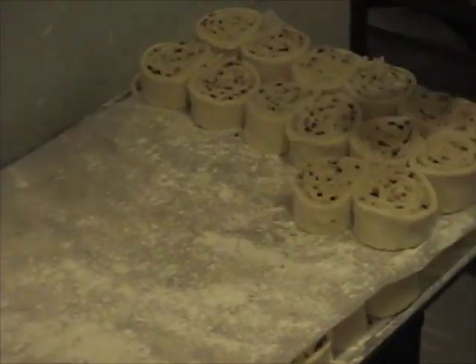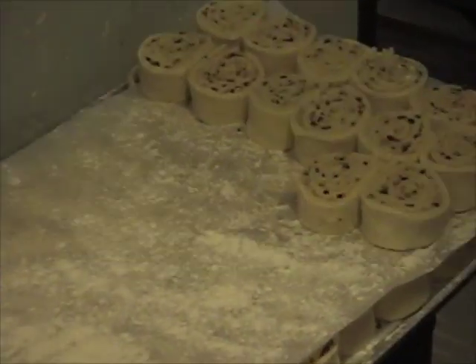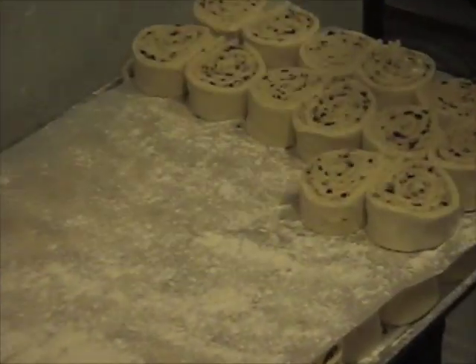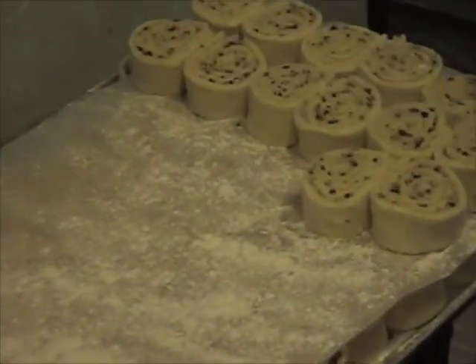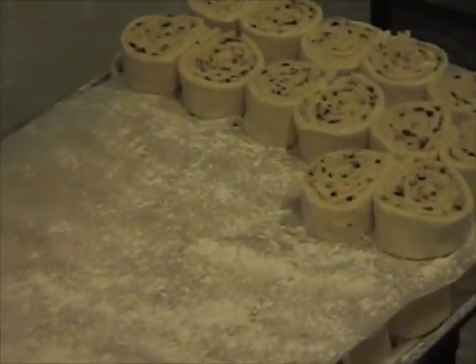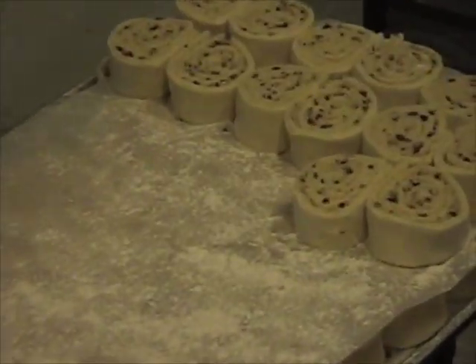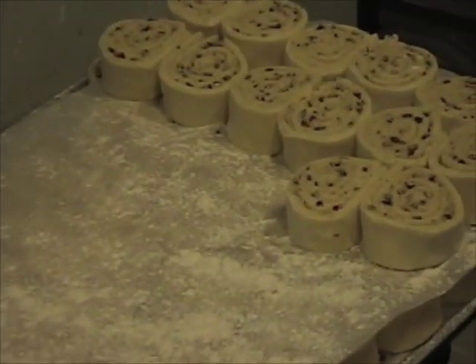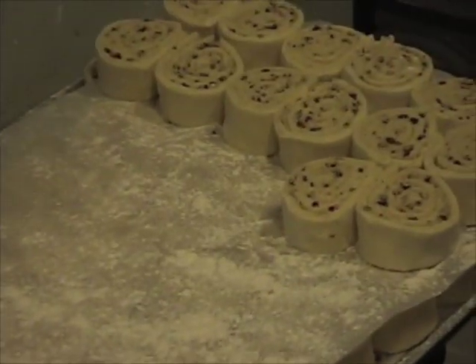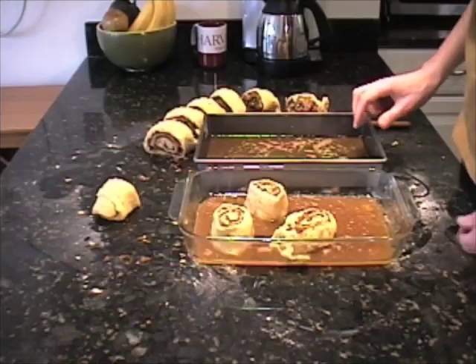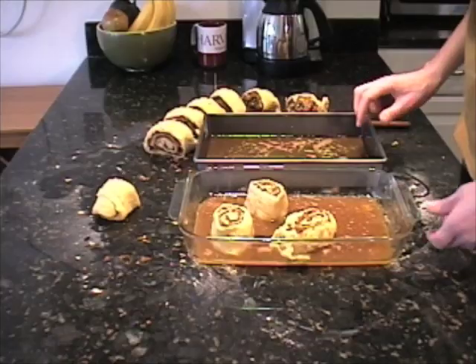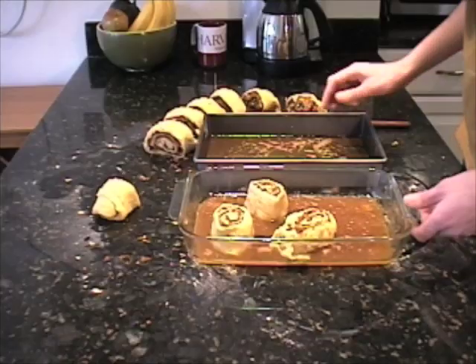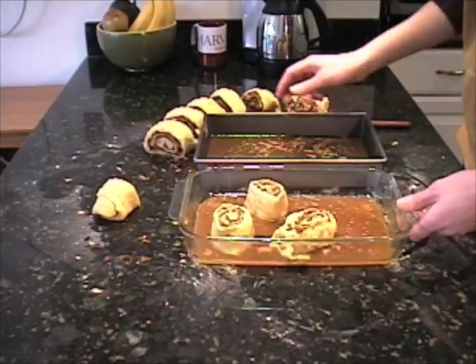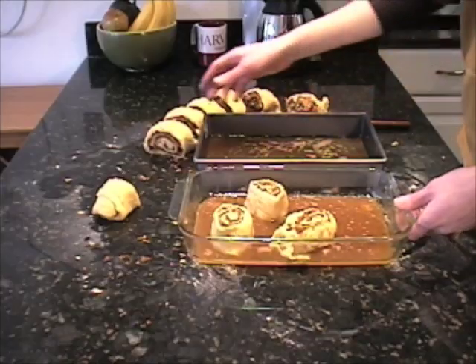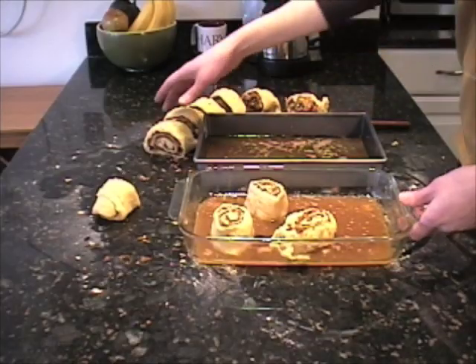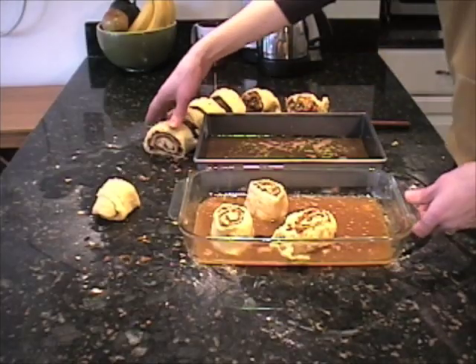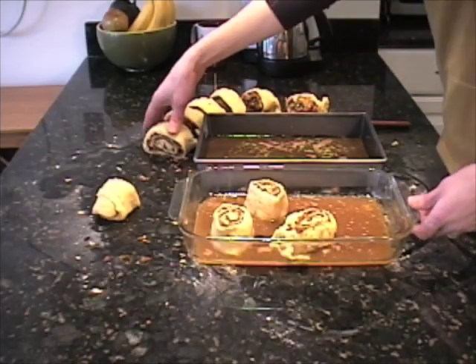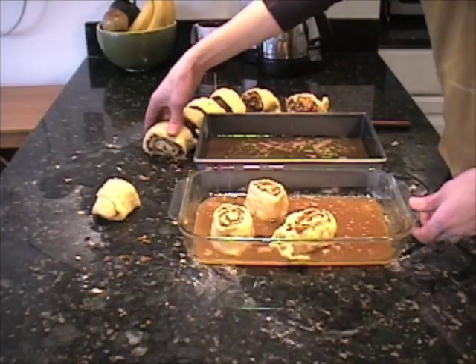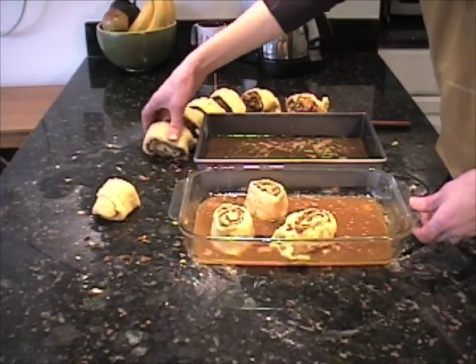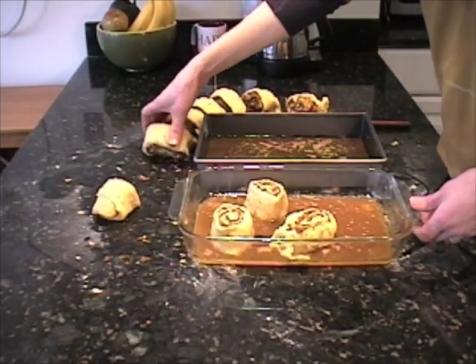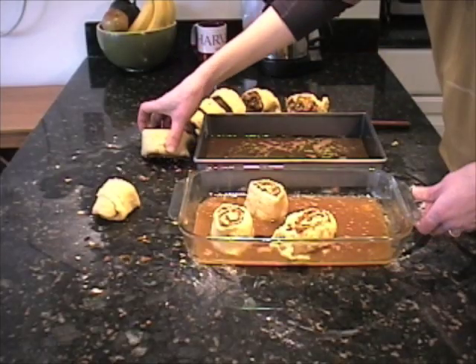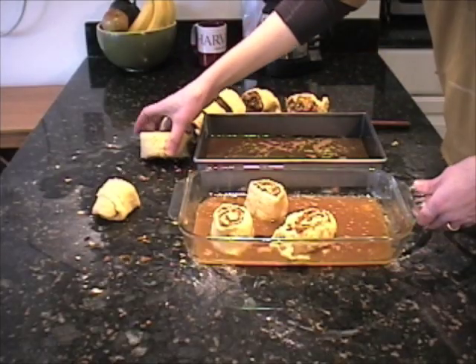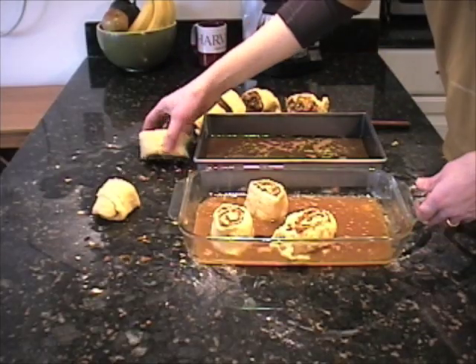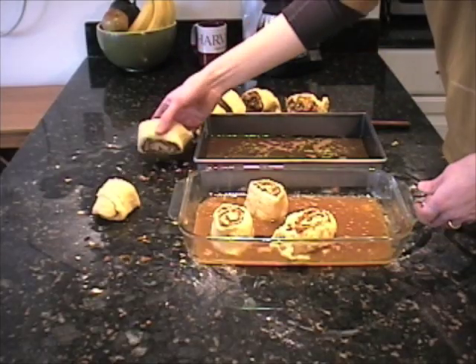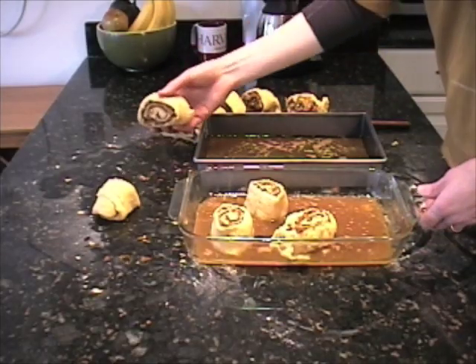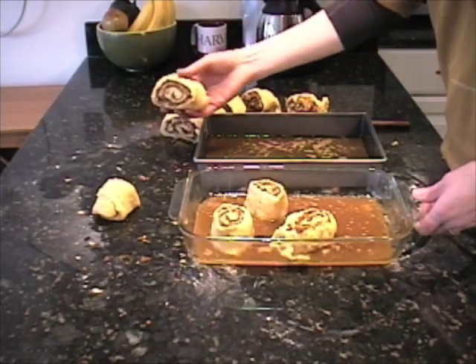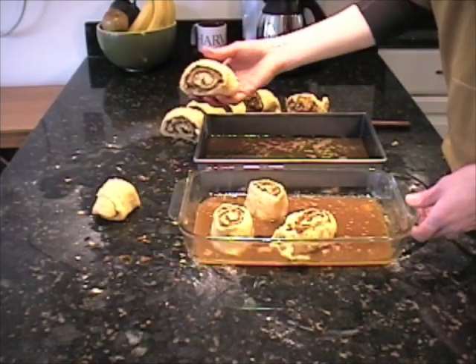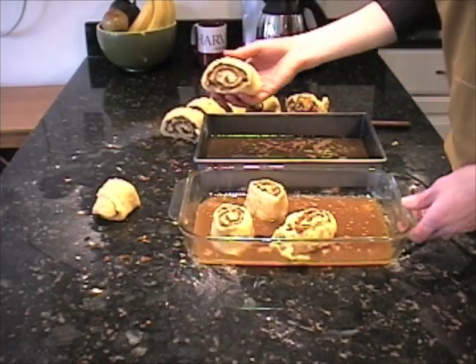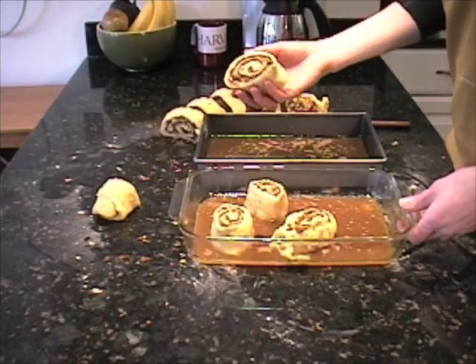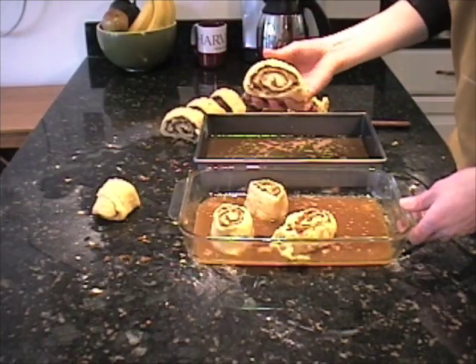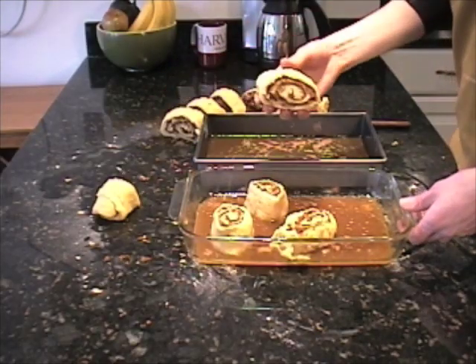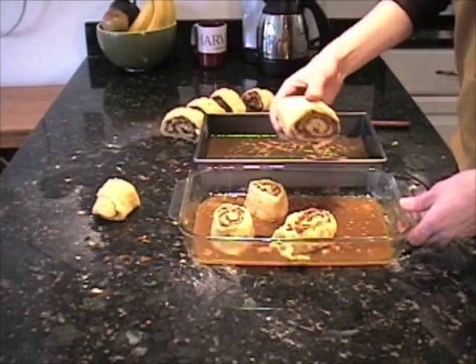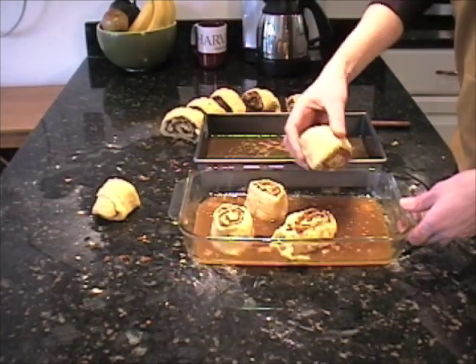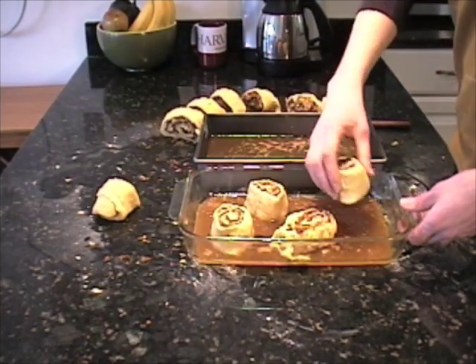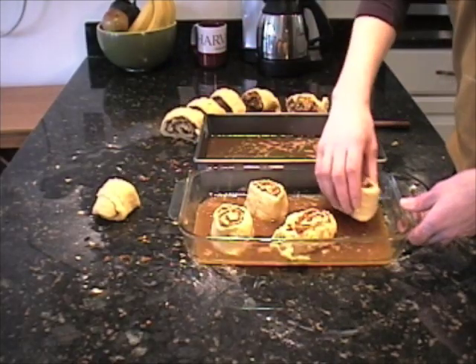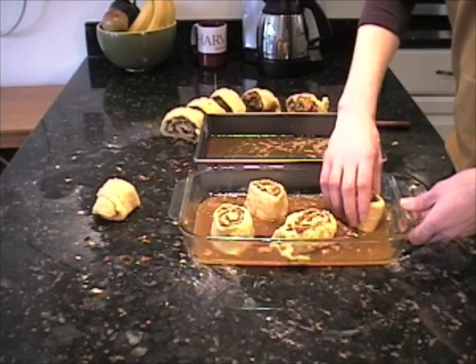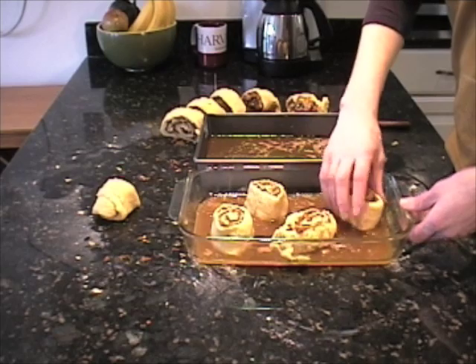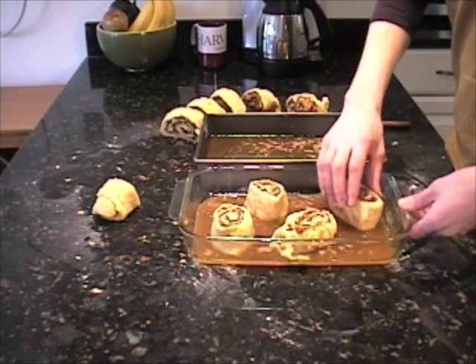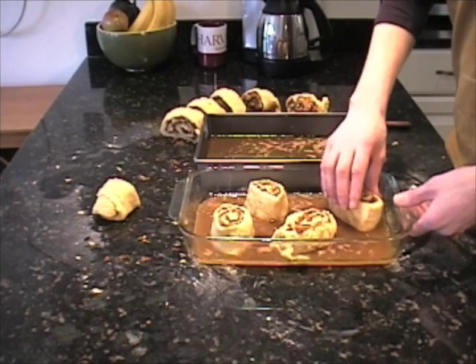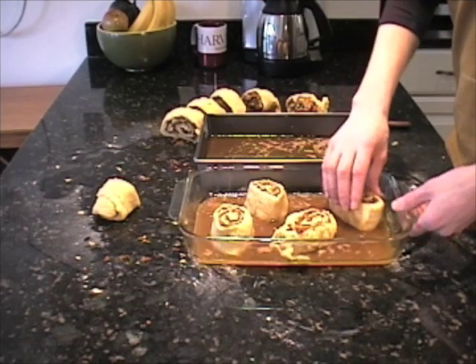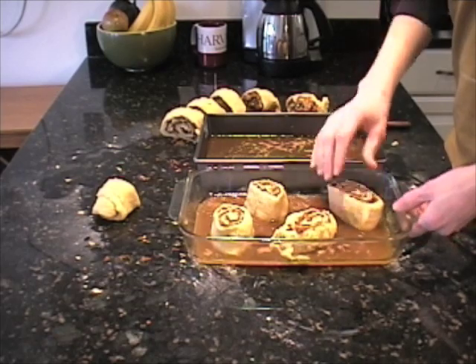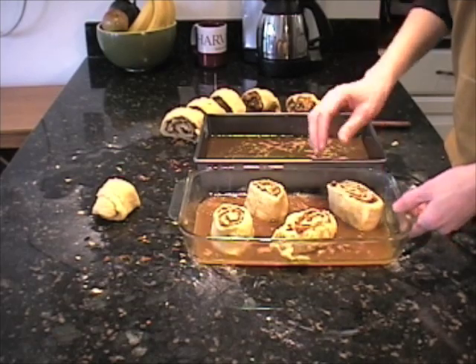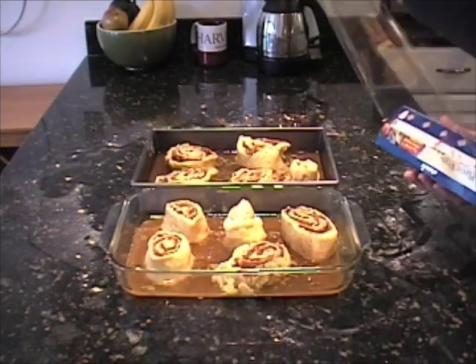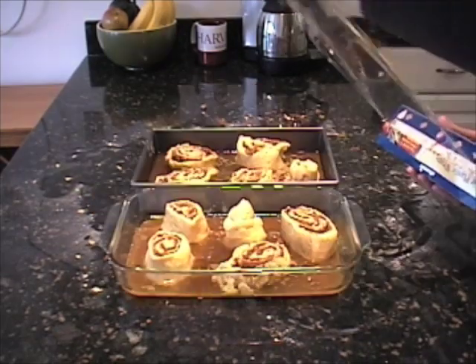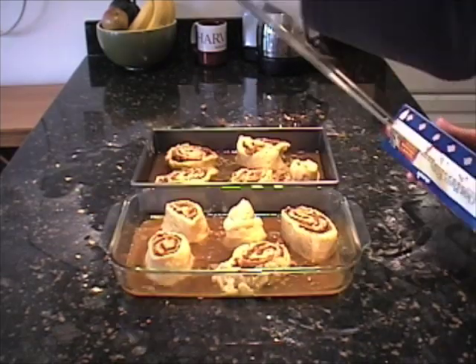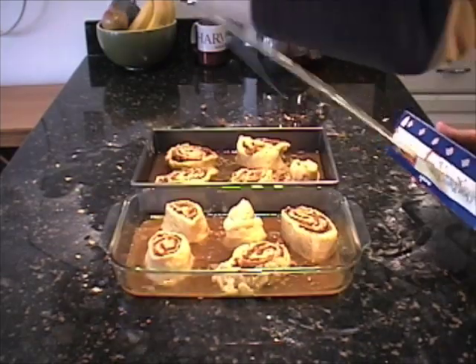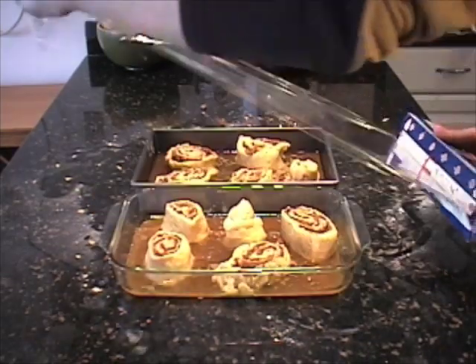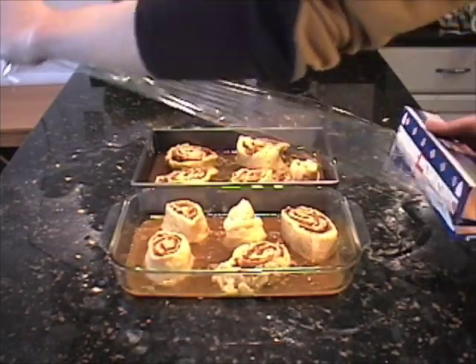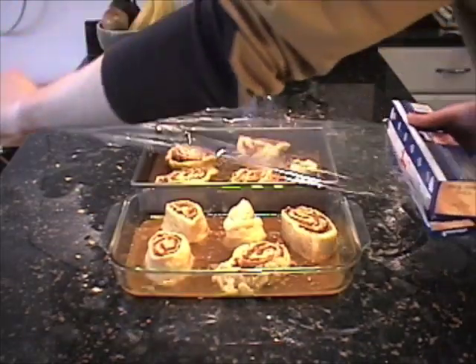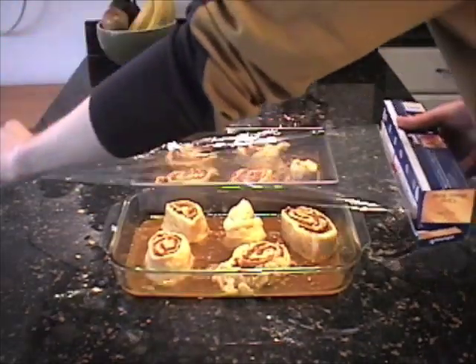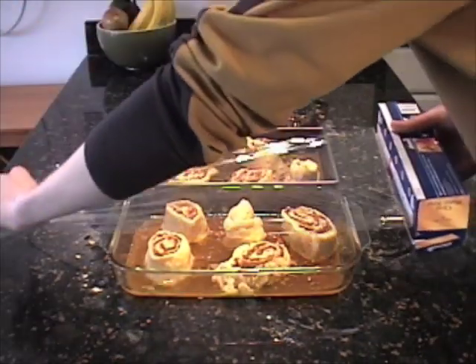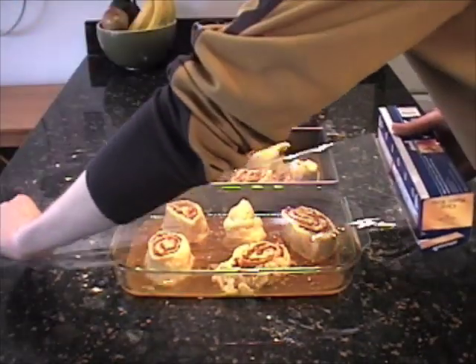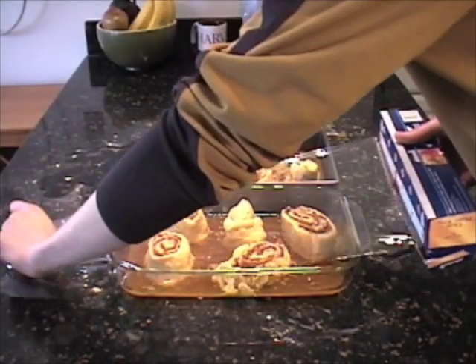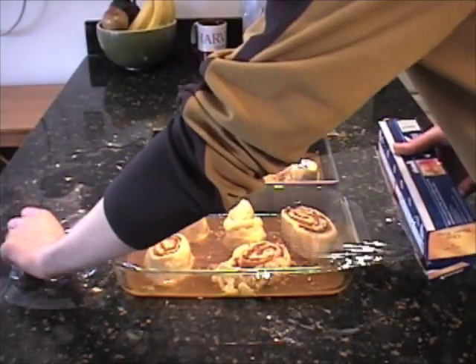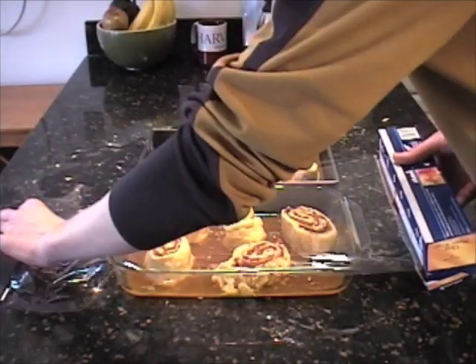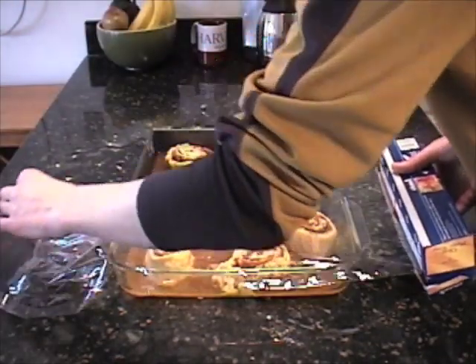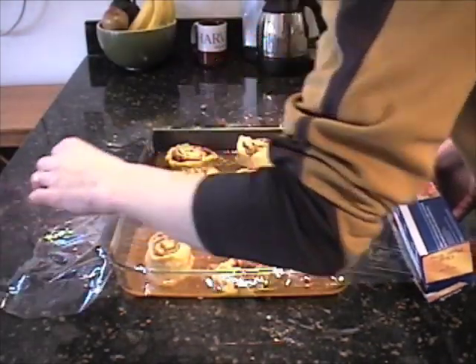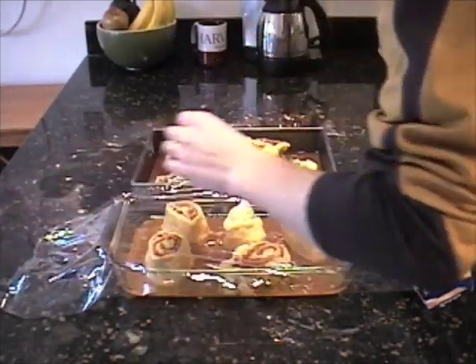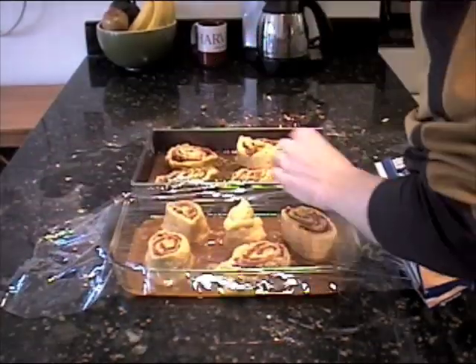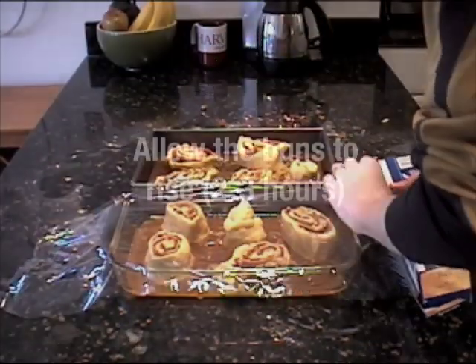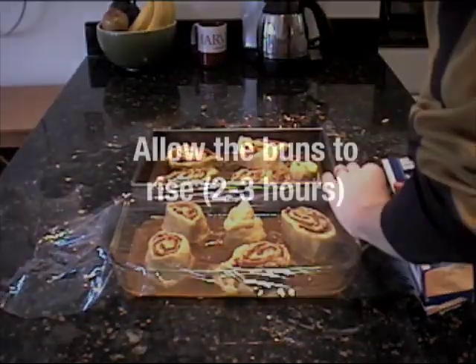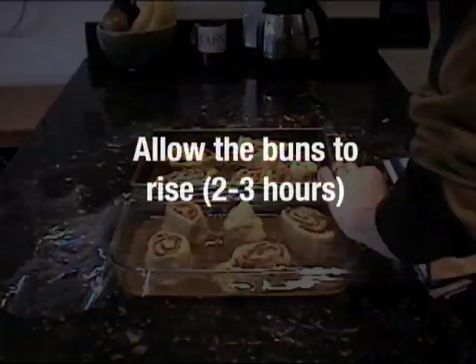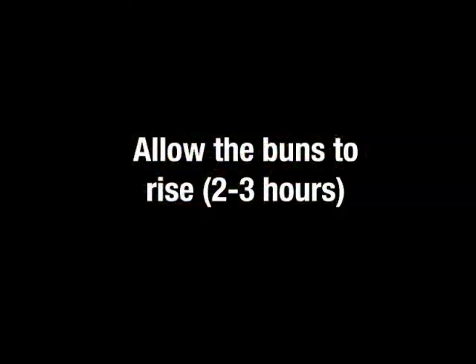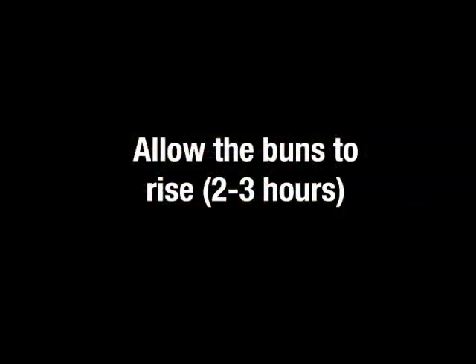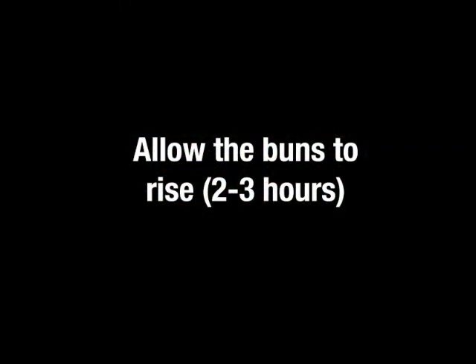When the buns were assembled, they just needed to be covered and put in a warm place to rise. I put them on my oven and heated it to 200 degrees.